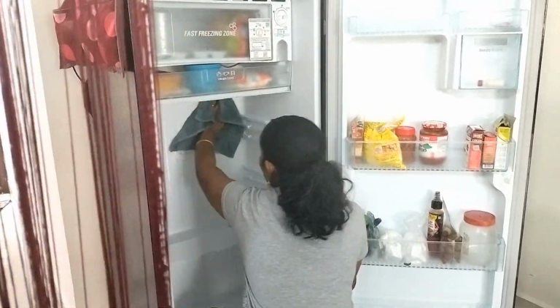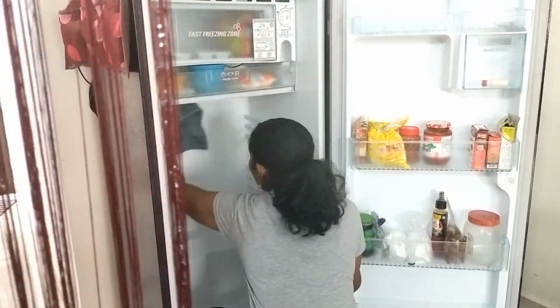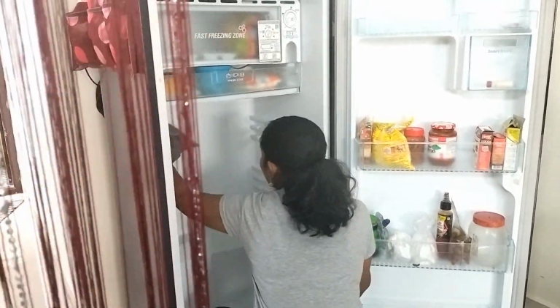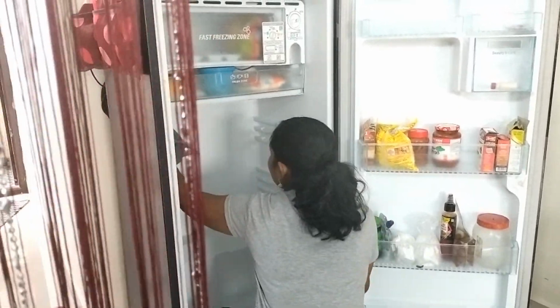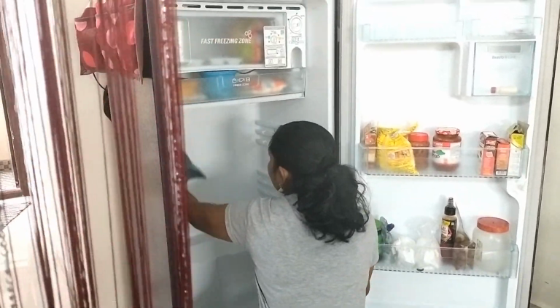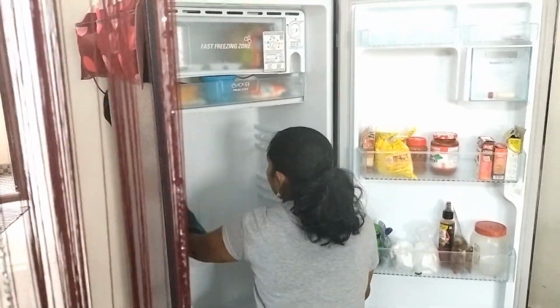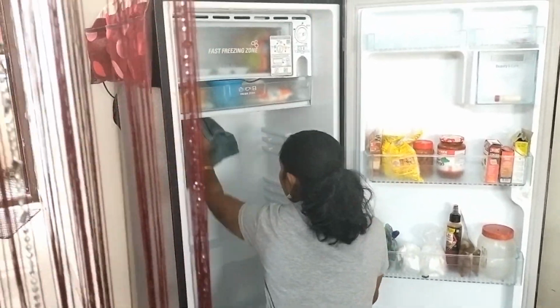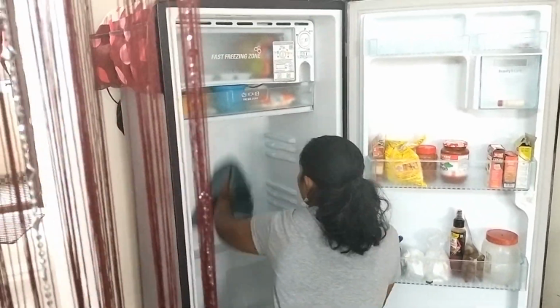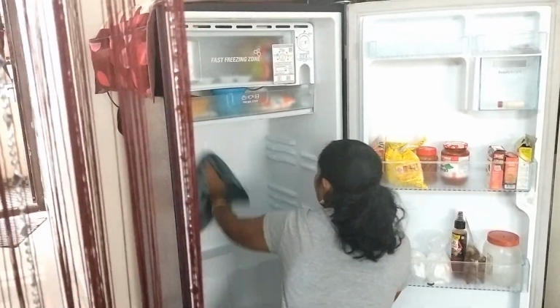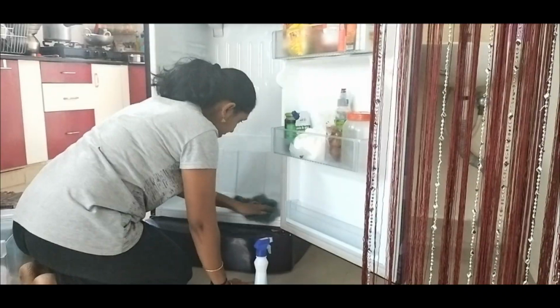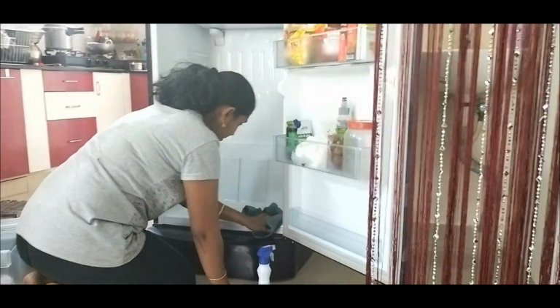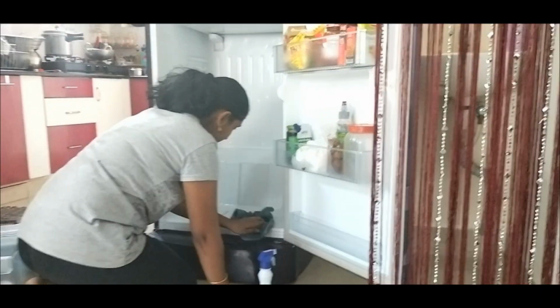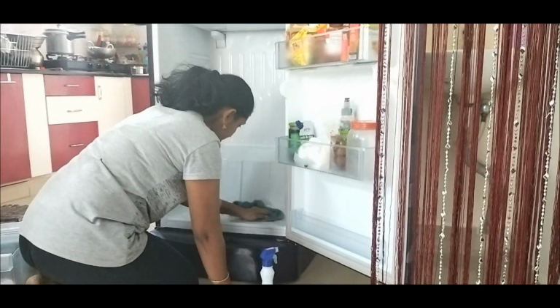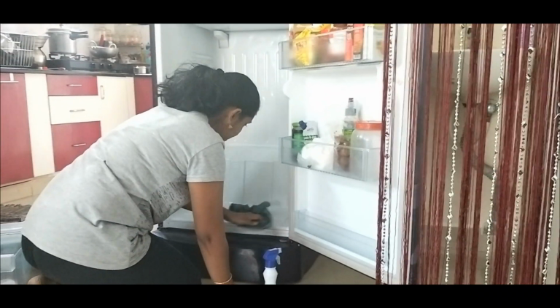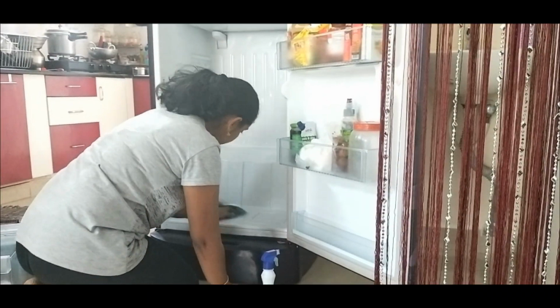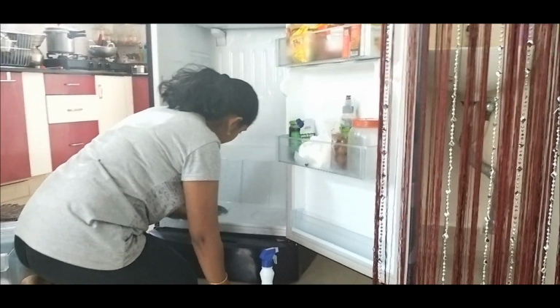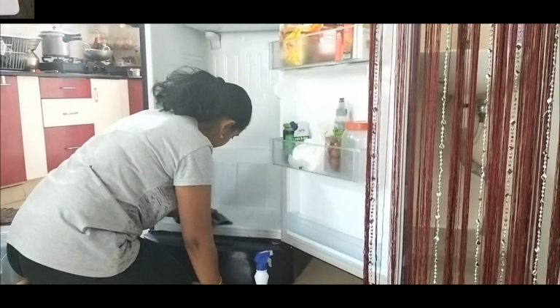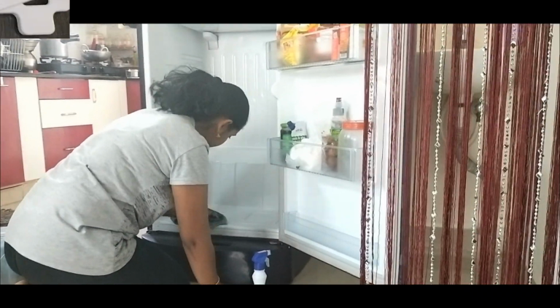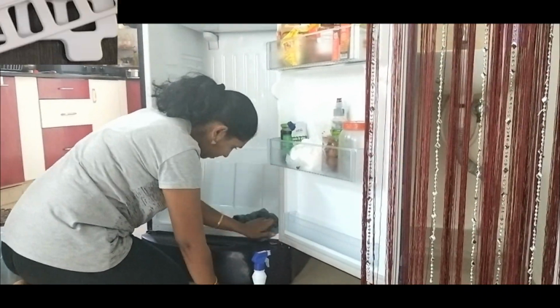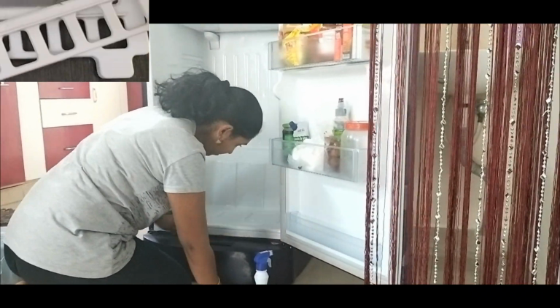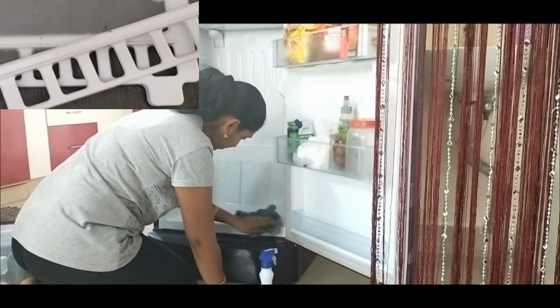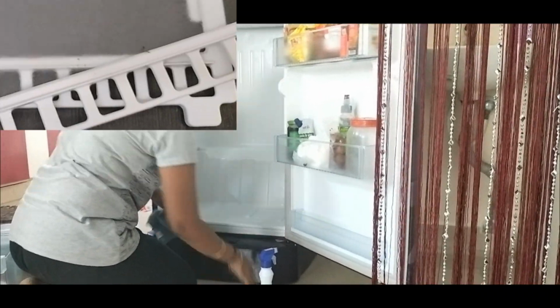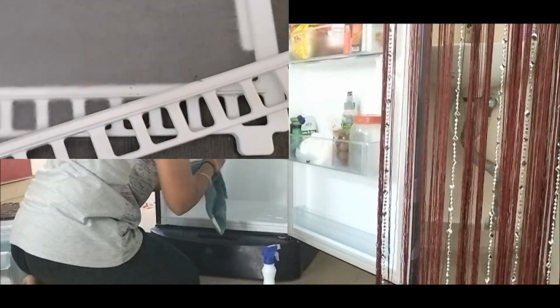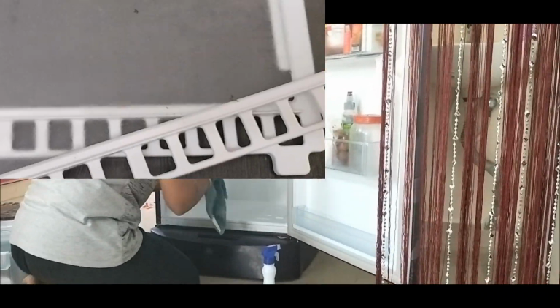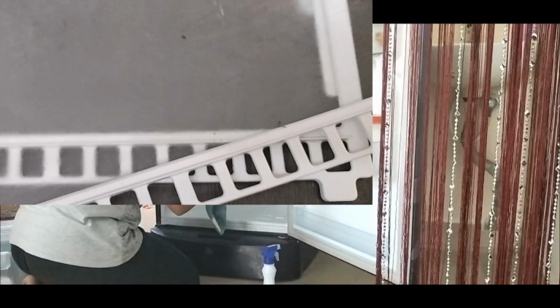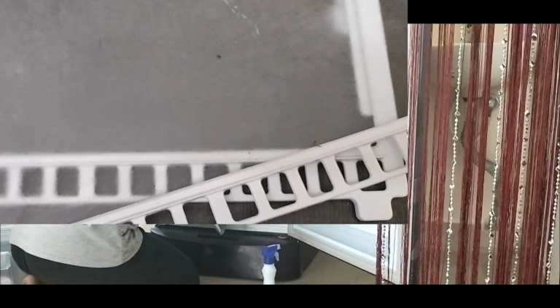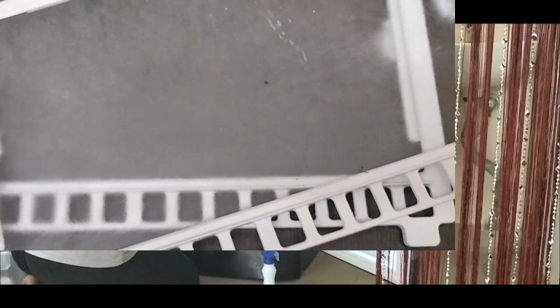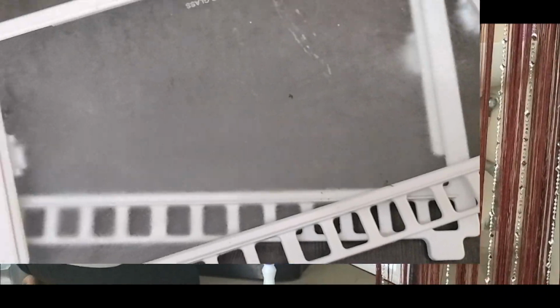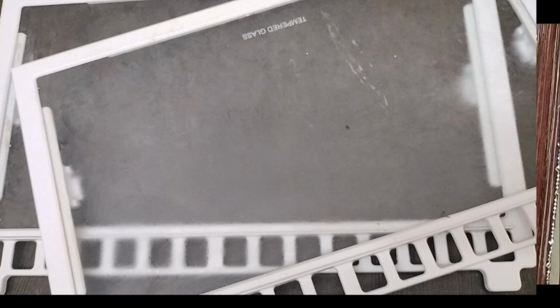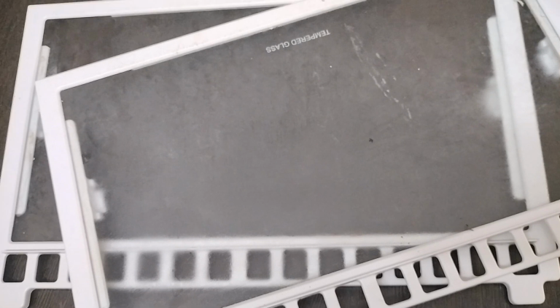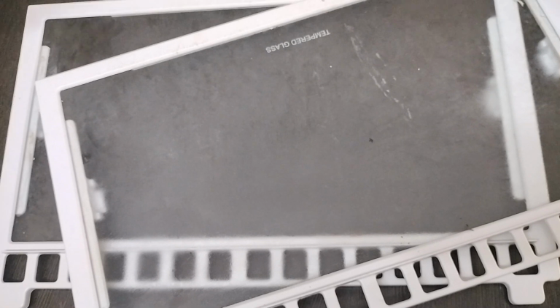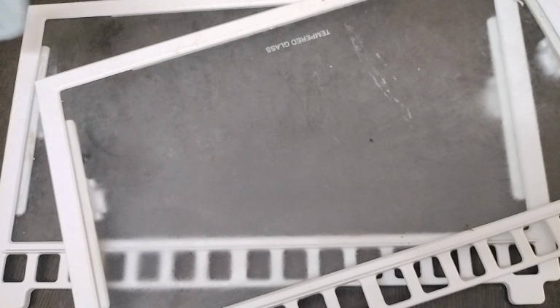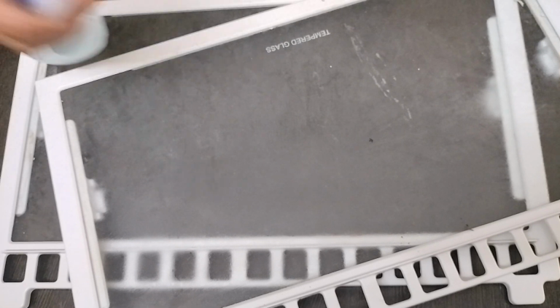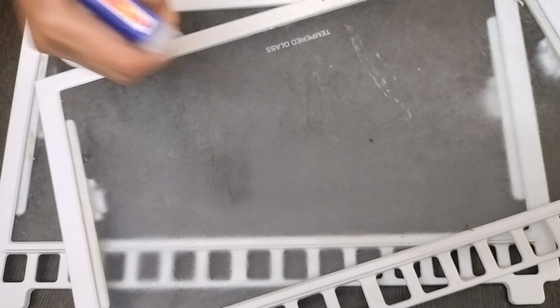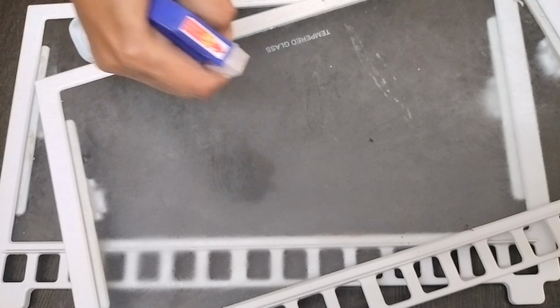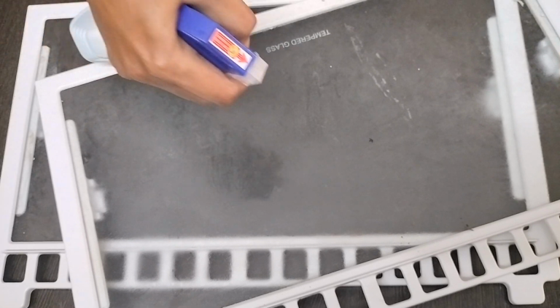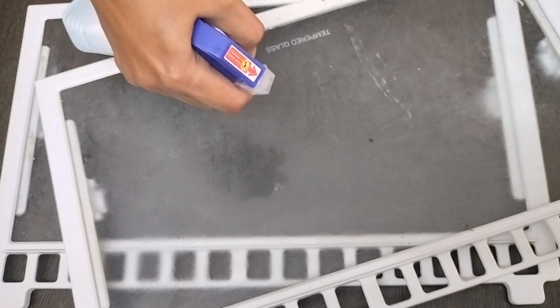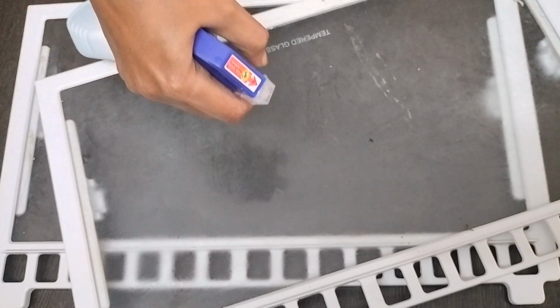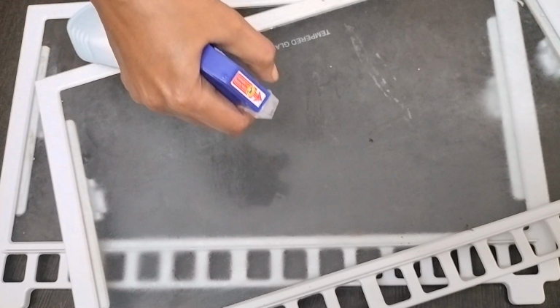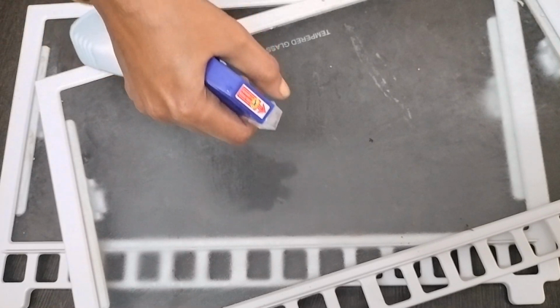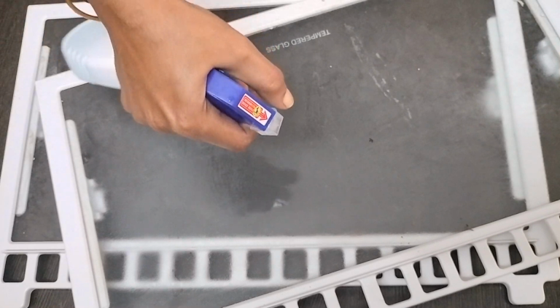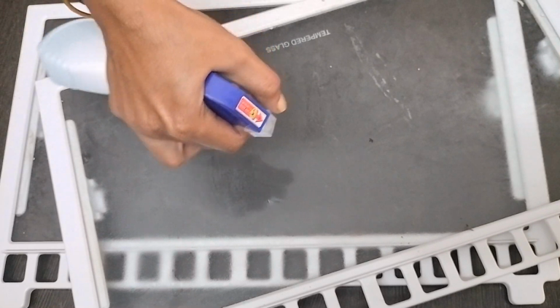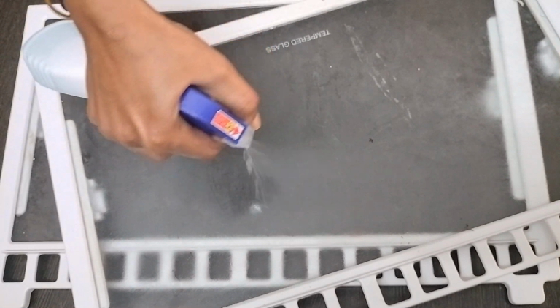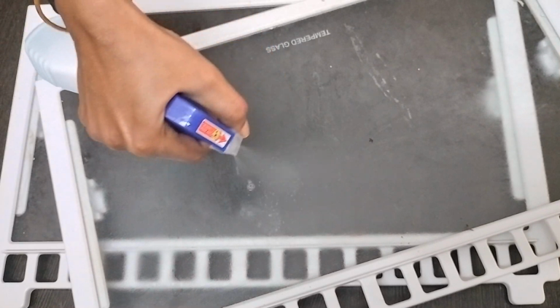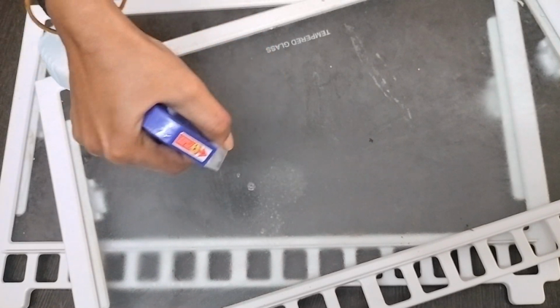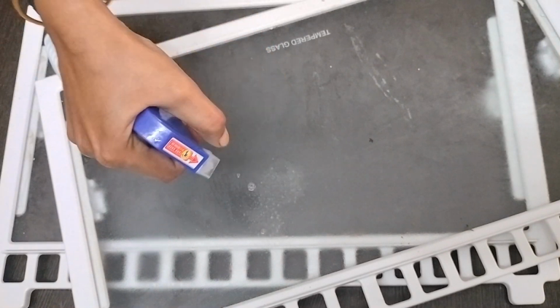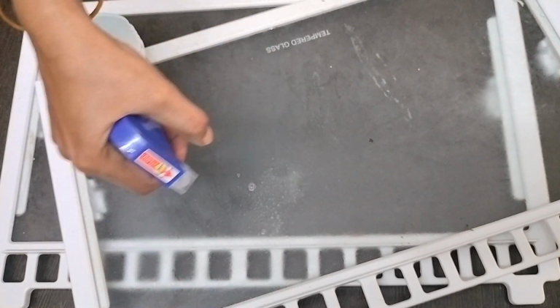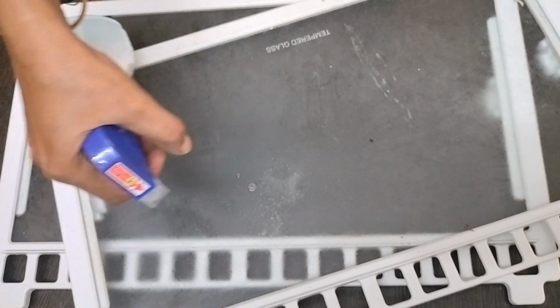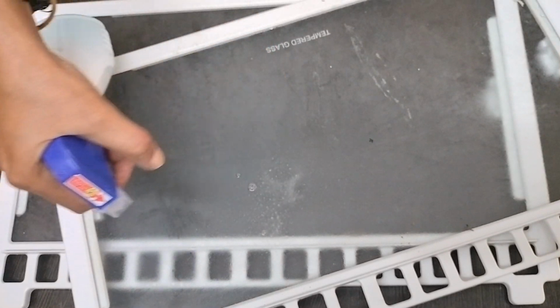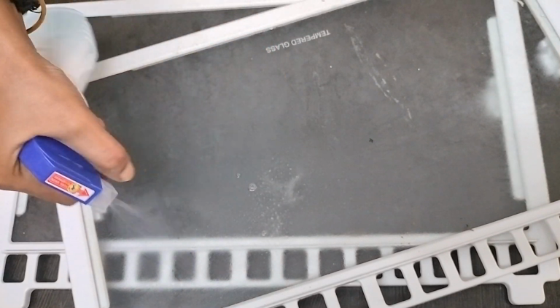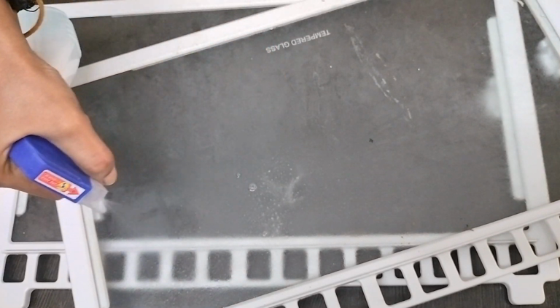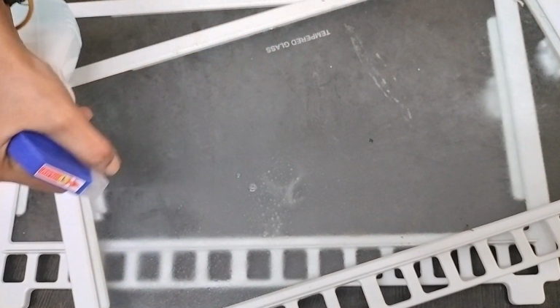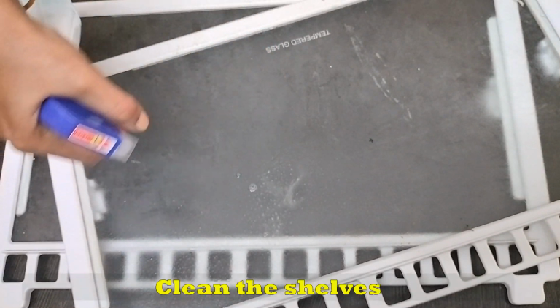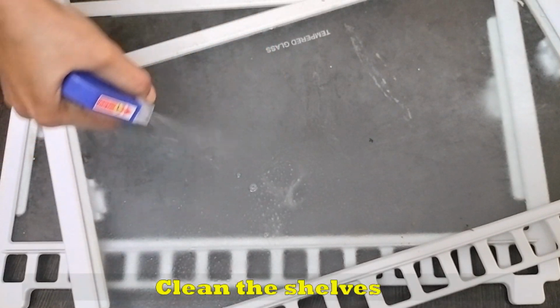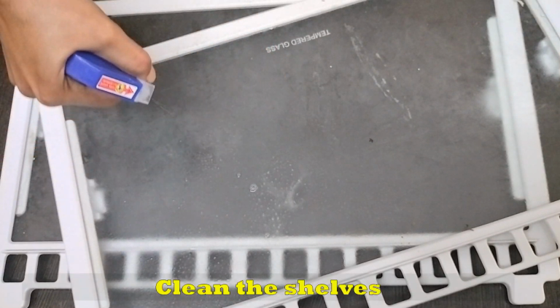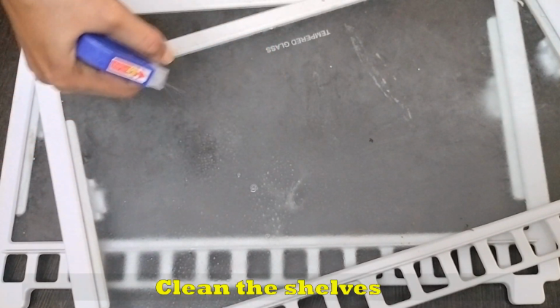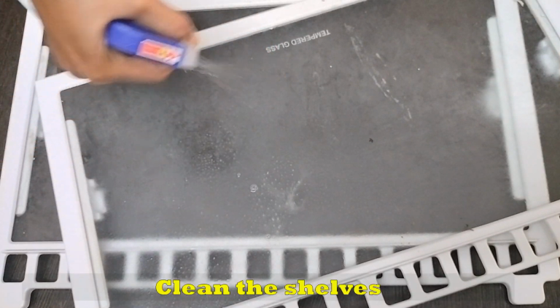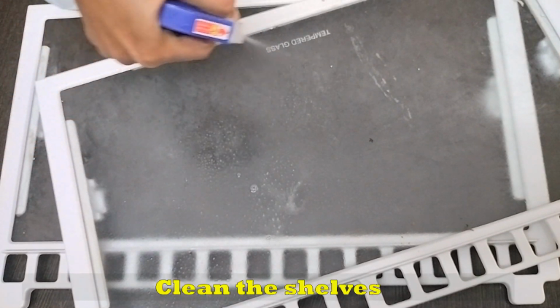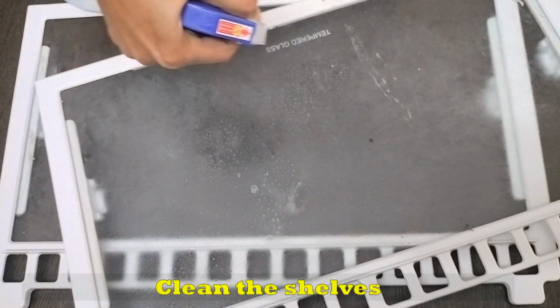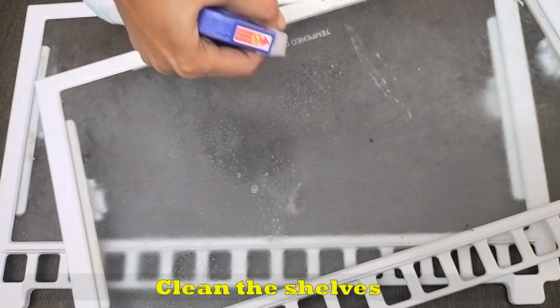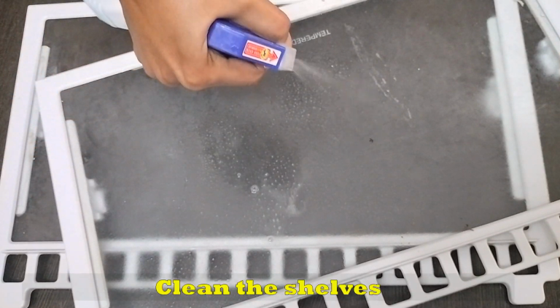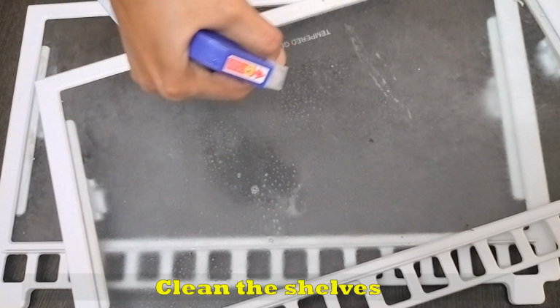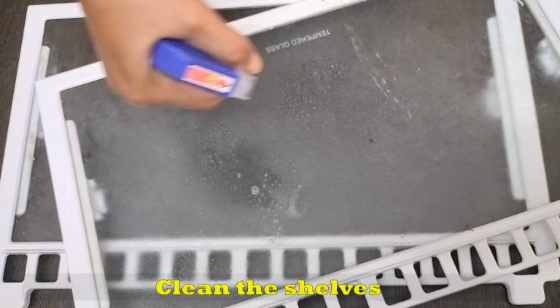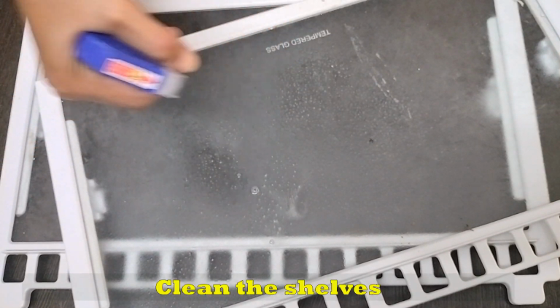If you need to clean the fridge and remove the shelf, you will need to rinse it with clean water.